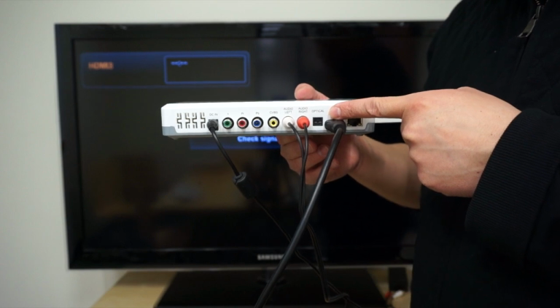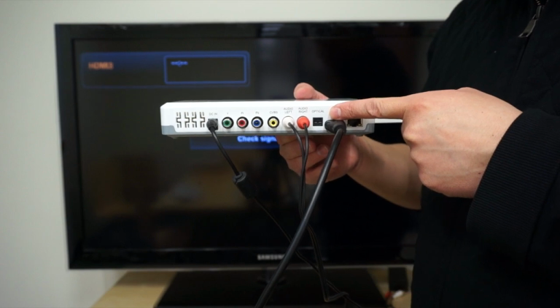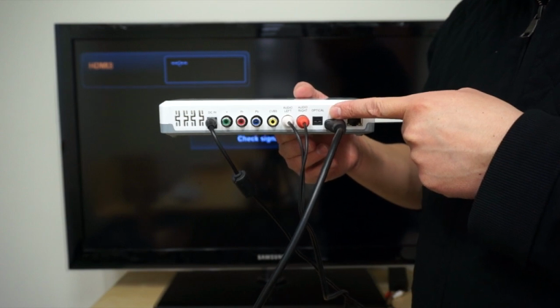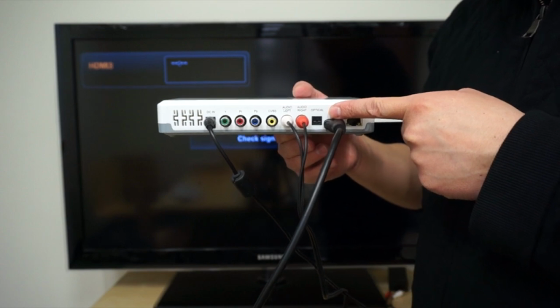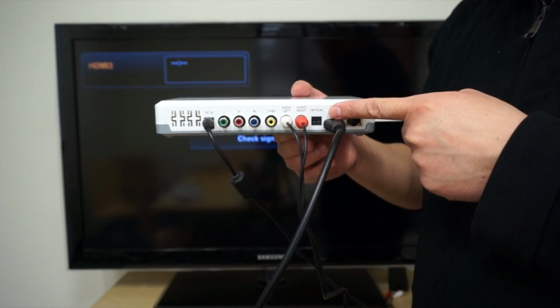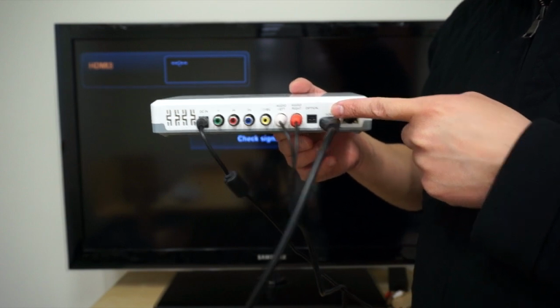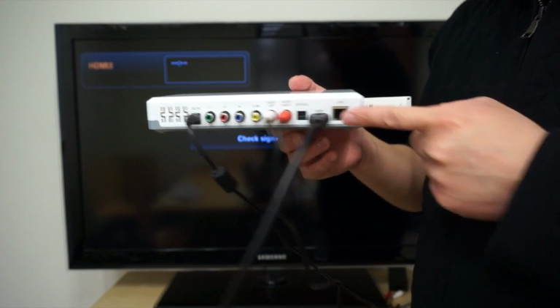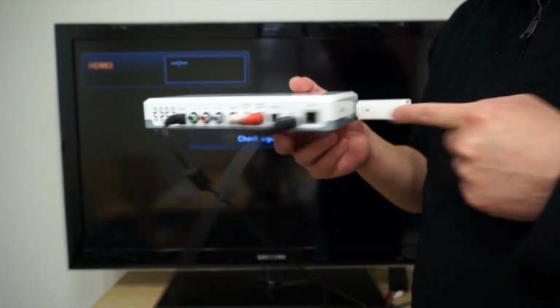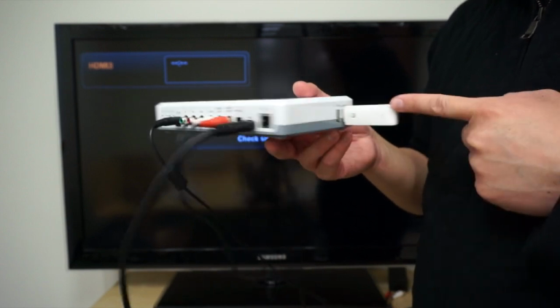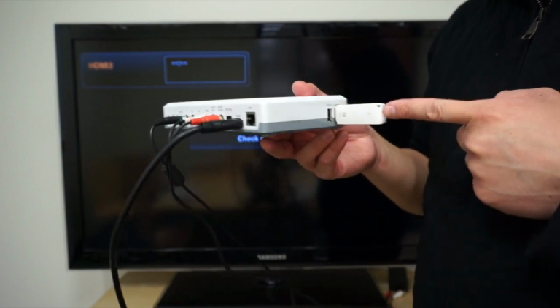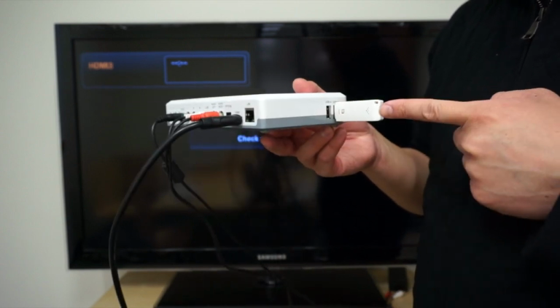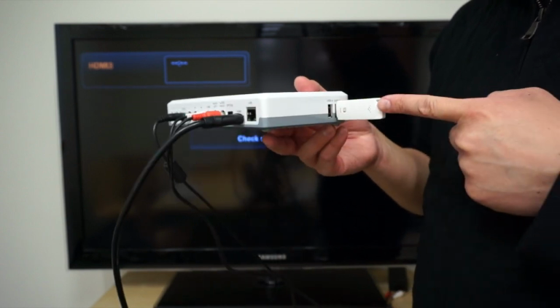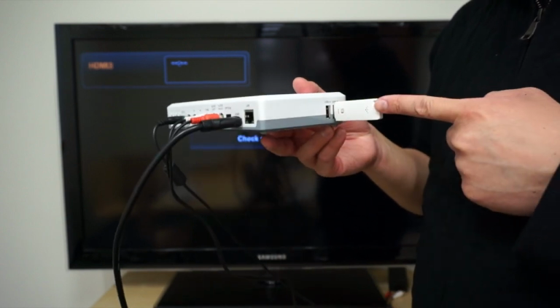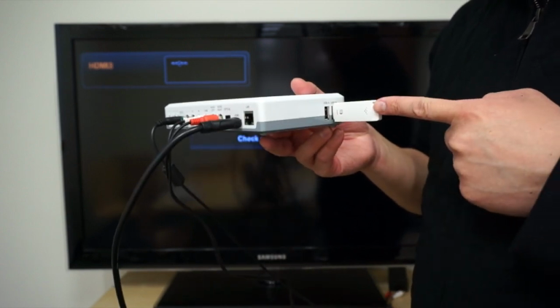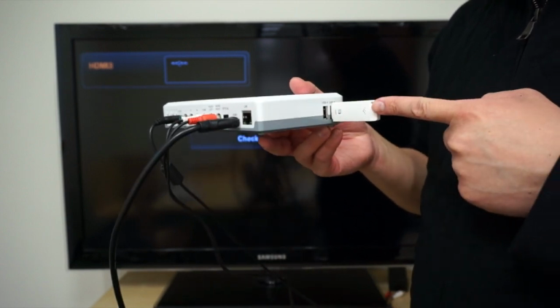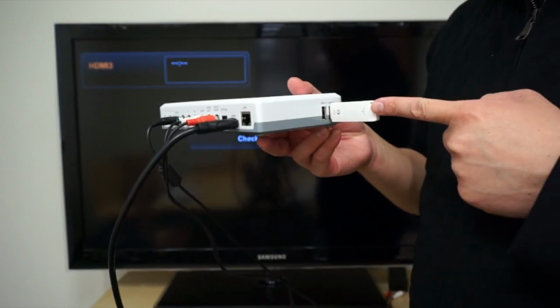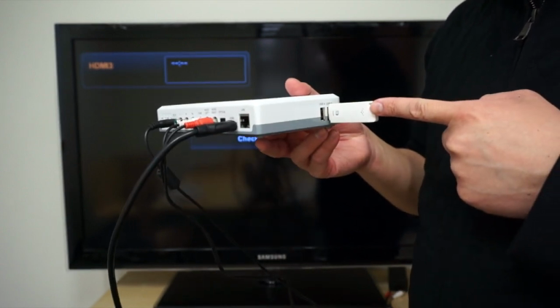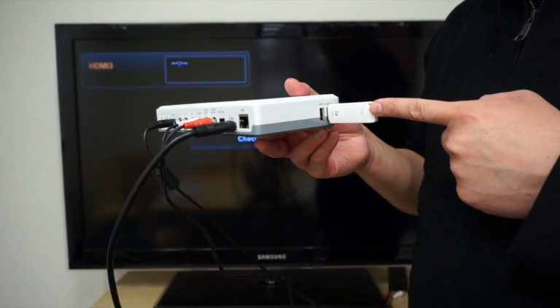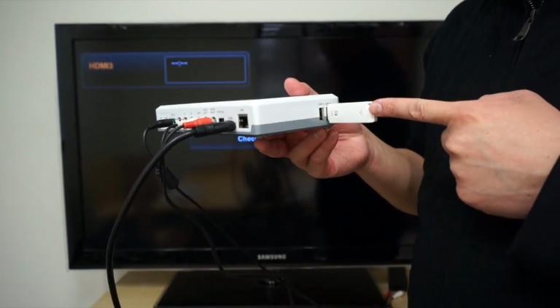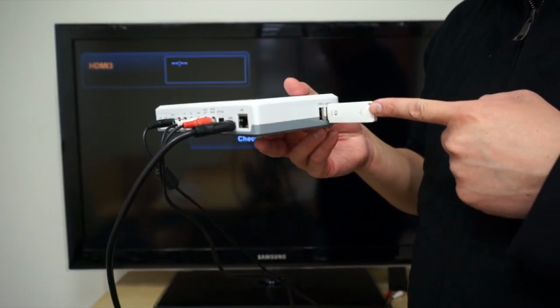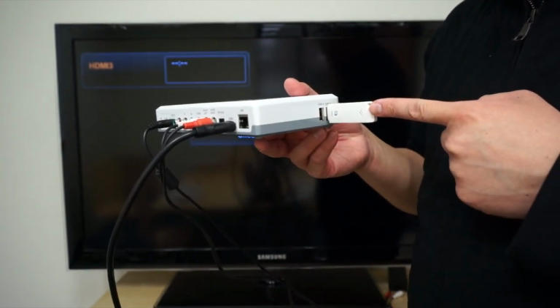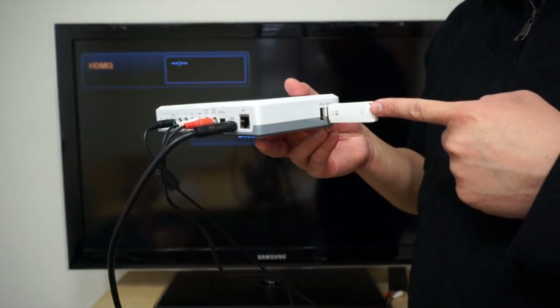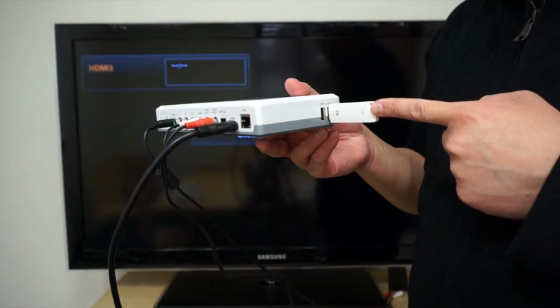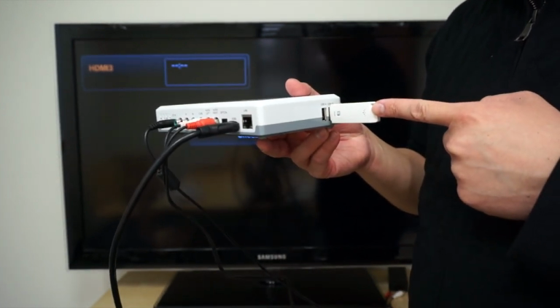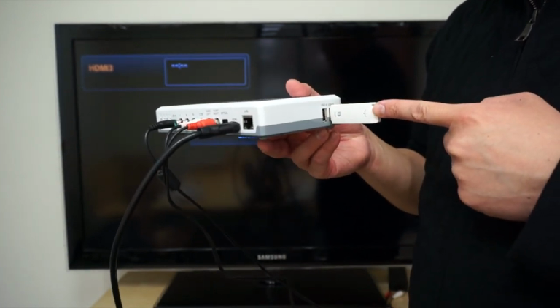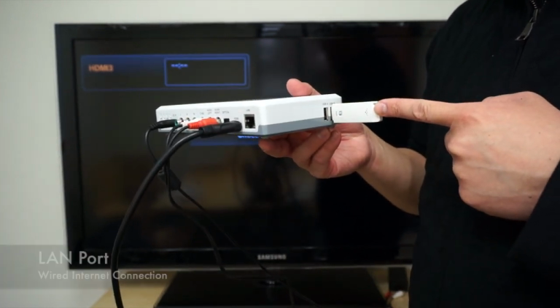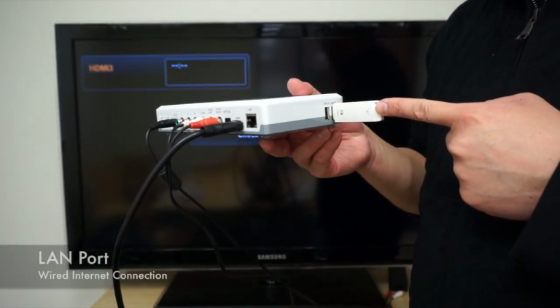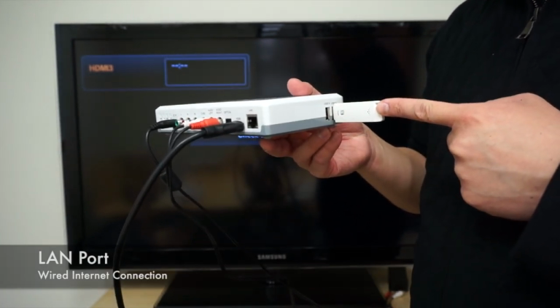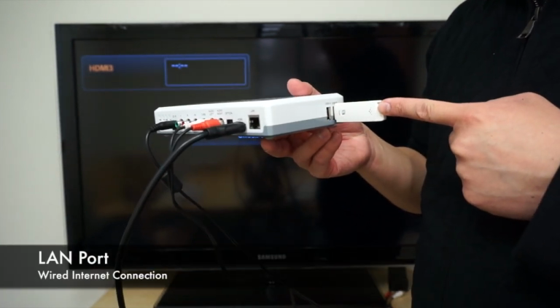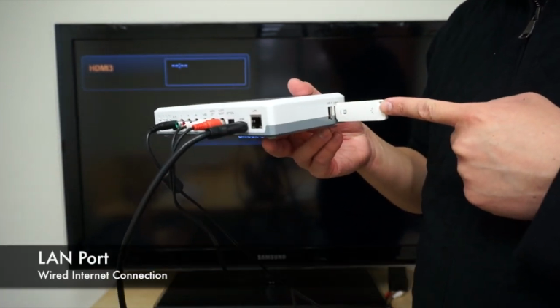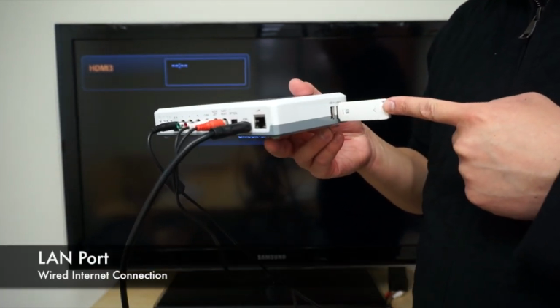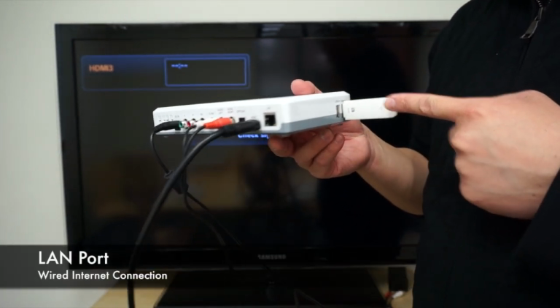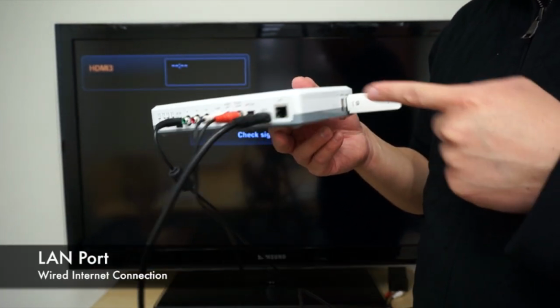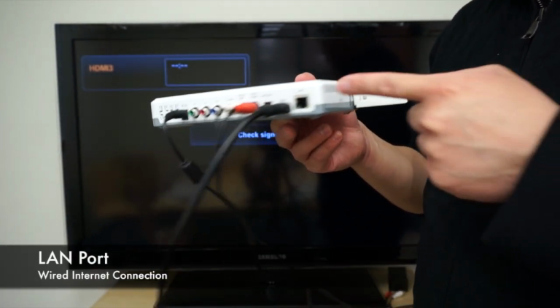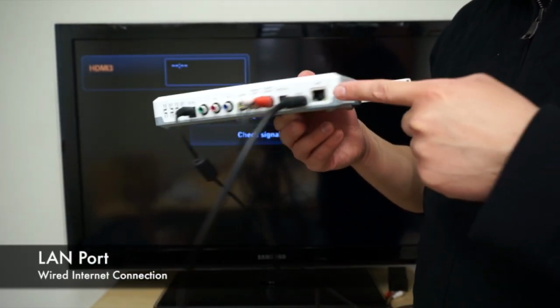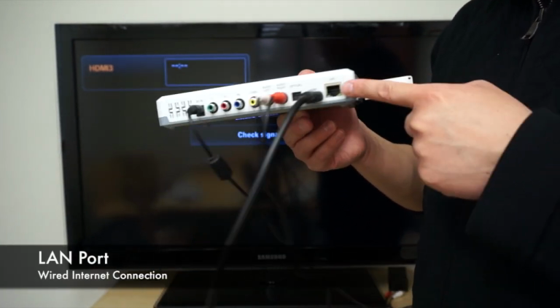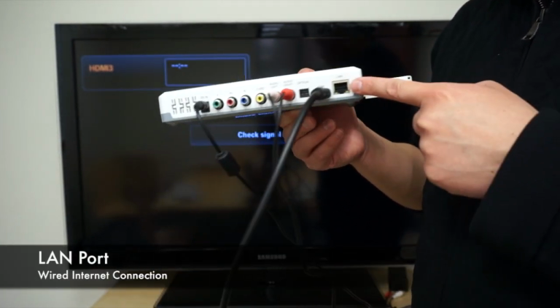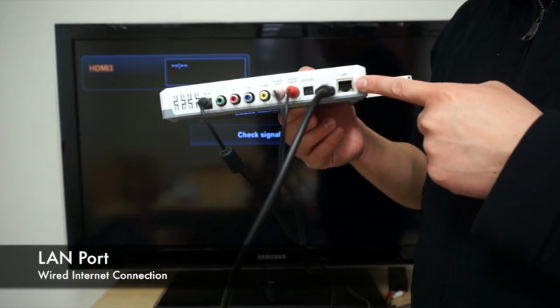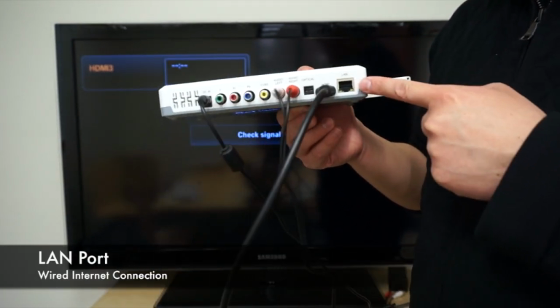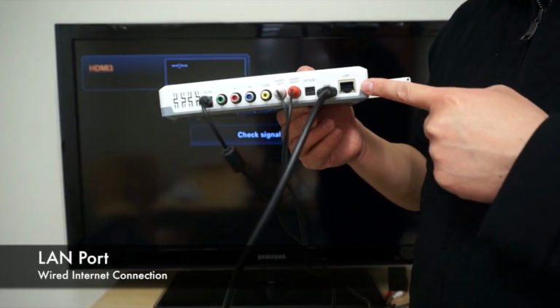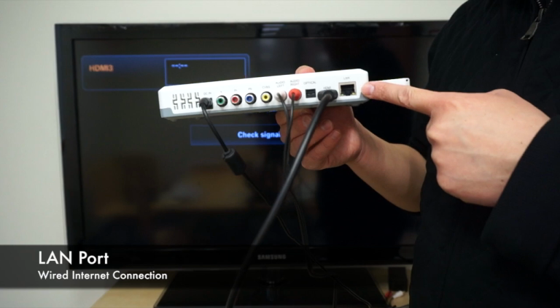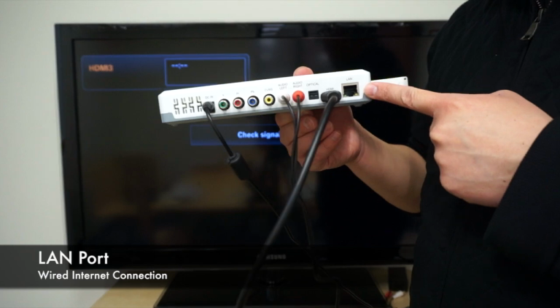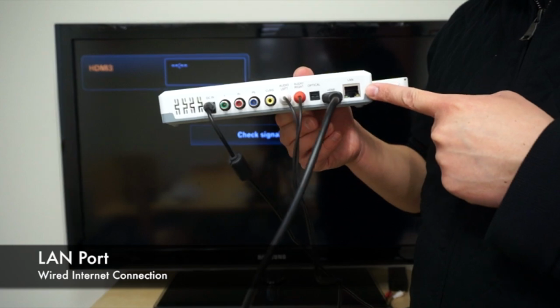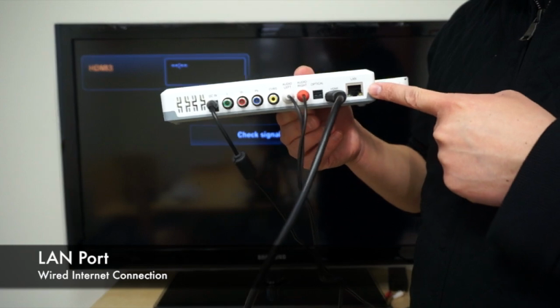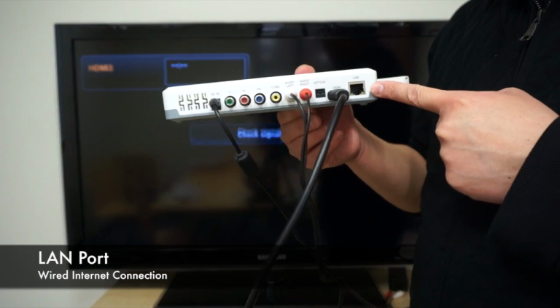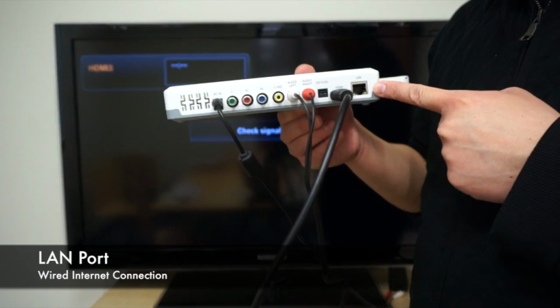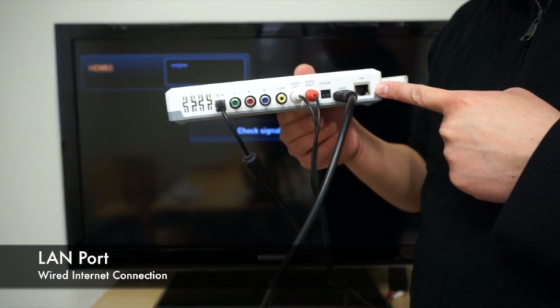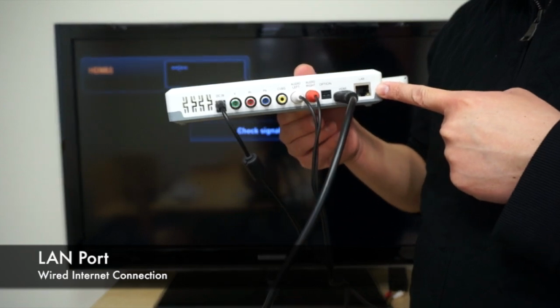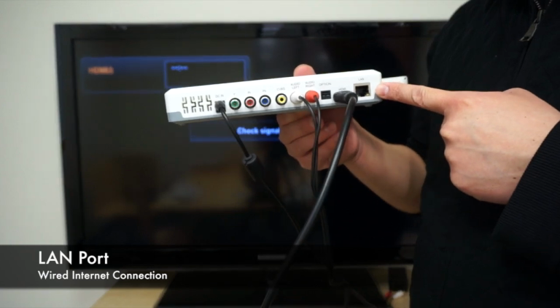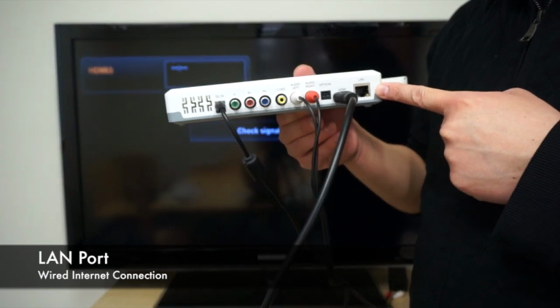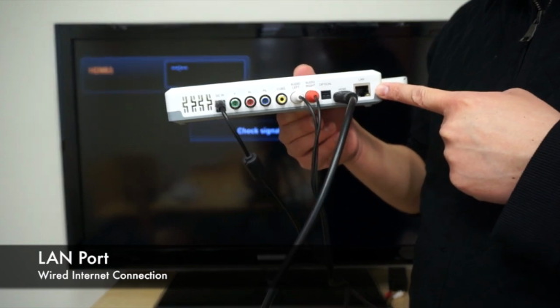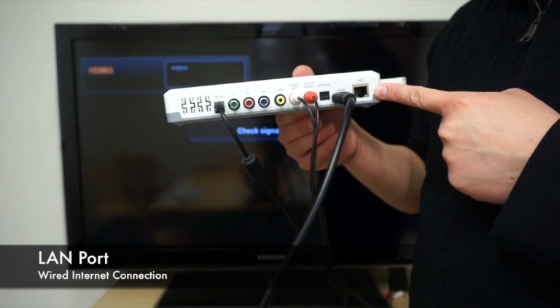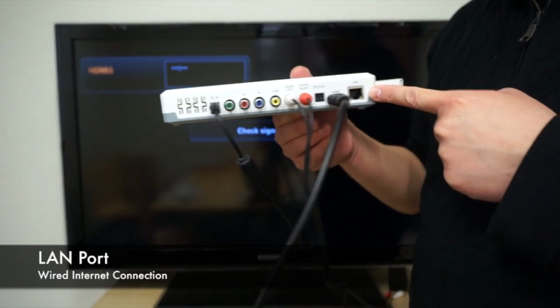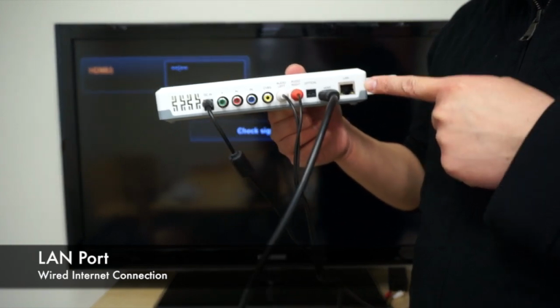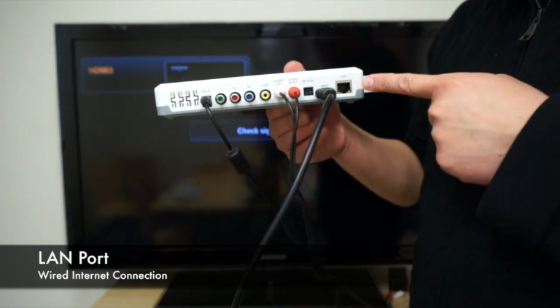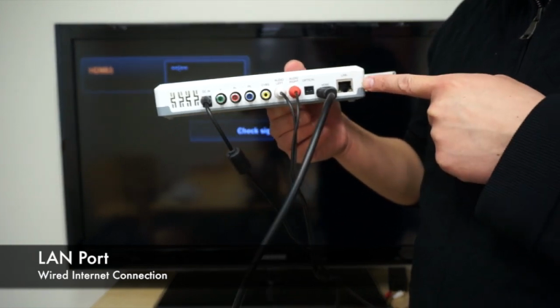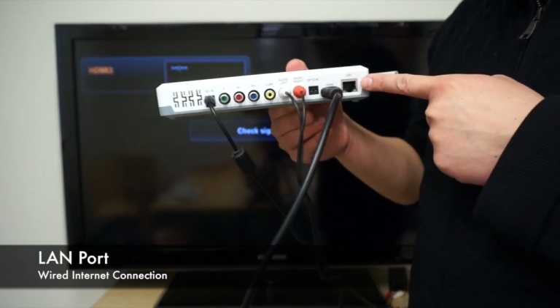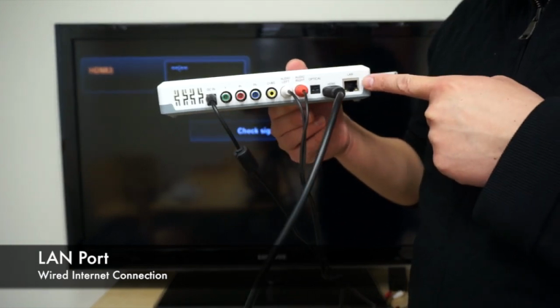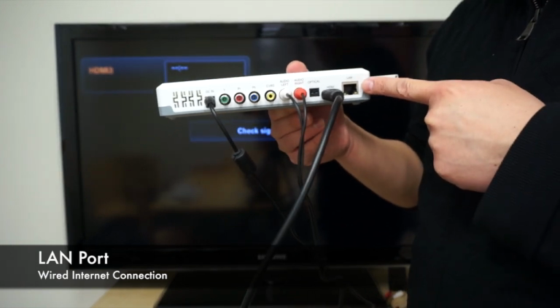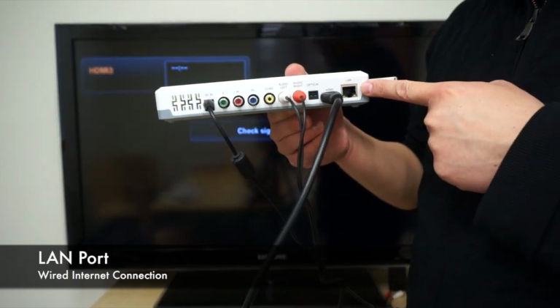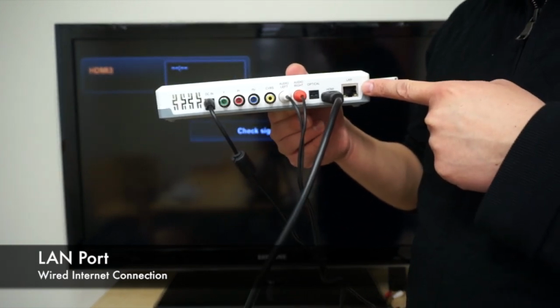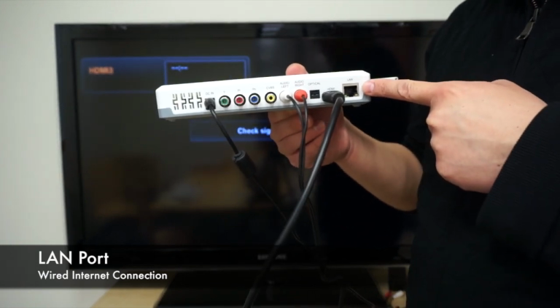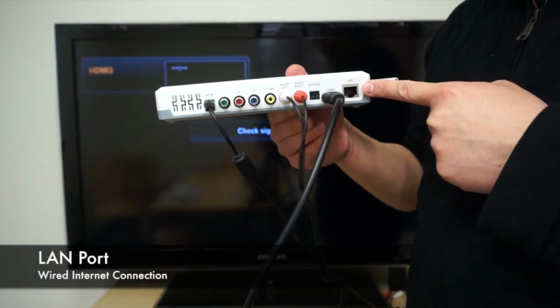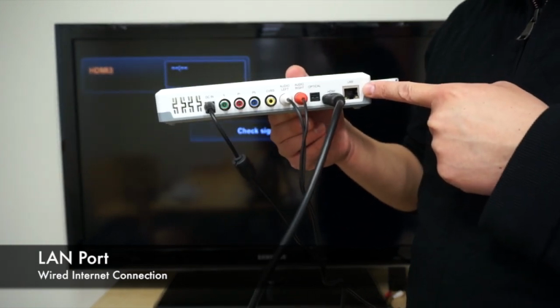If you don't want to use the wireless adapter and you would prefer to use the LAN connection, here is the LAN port.